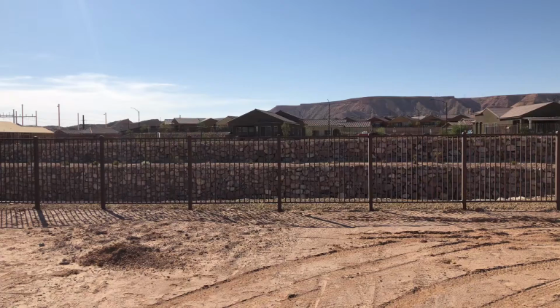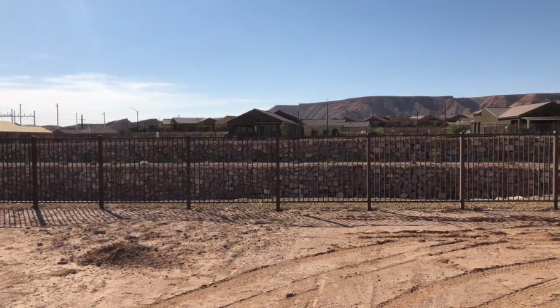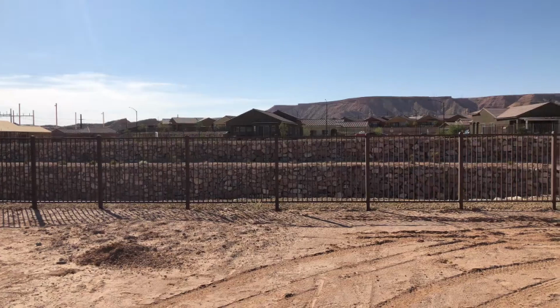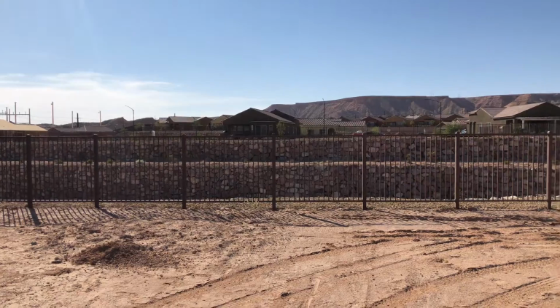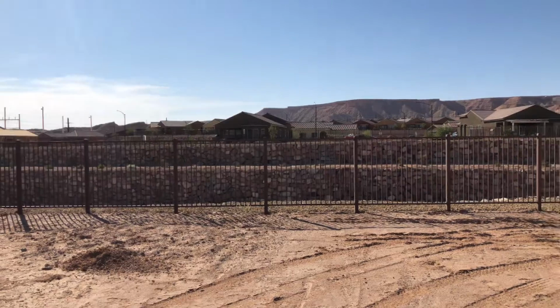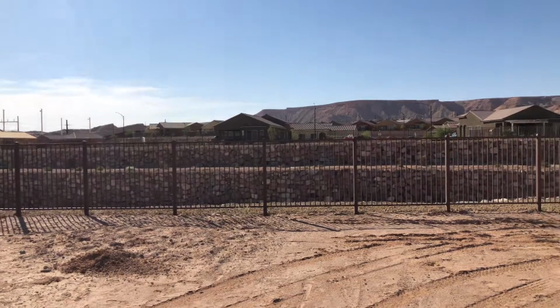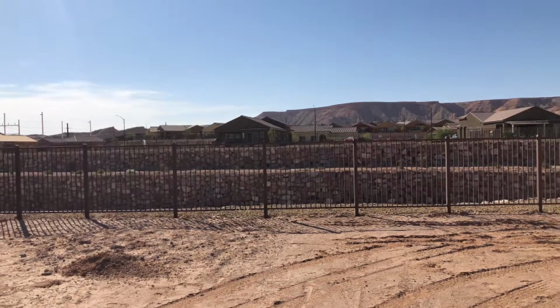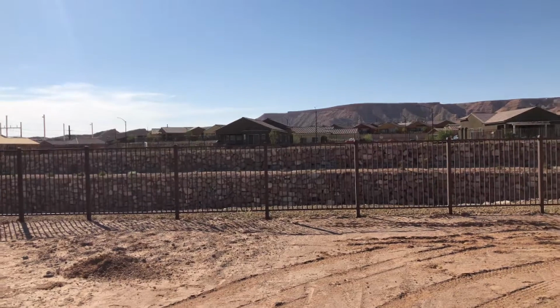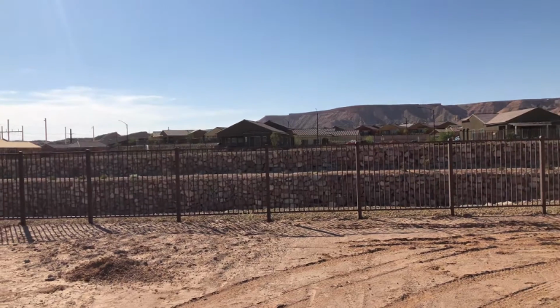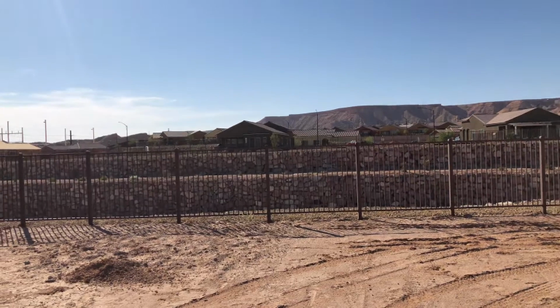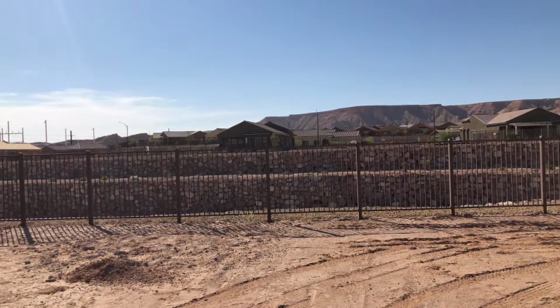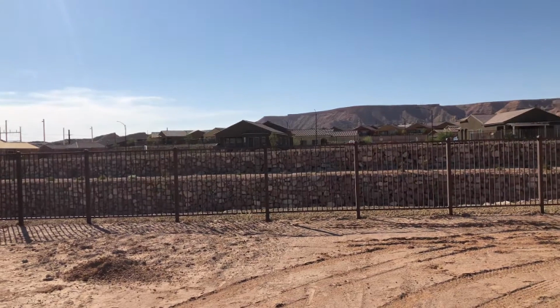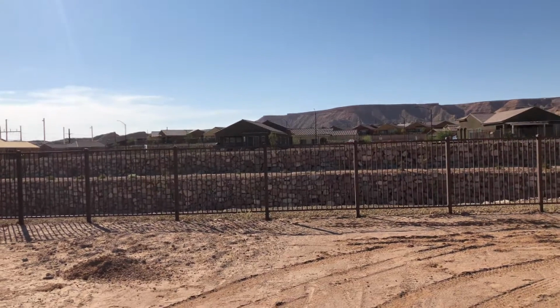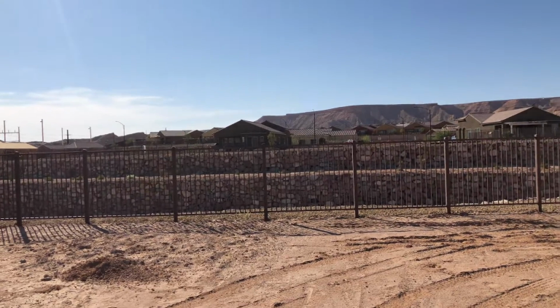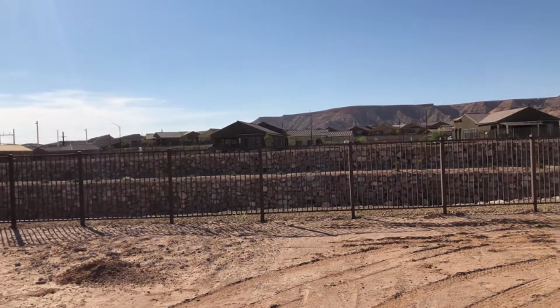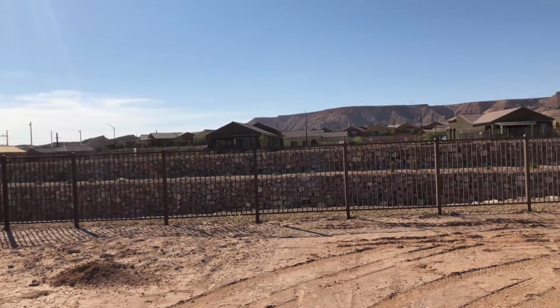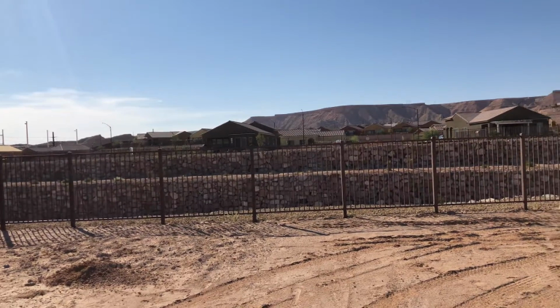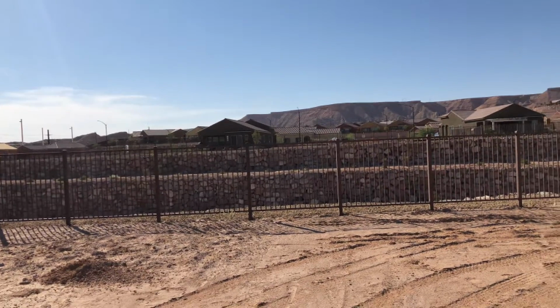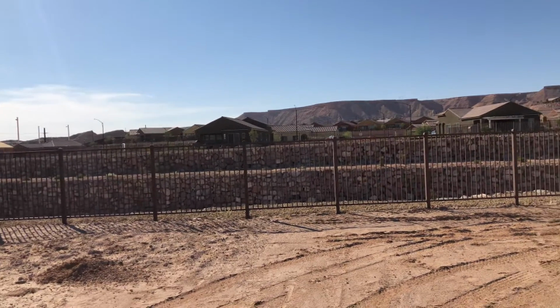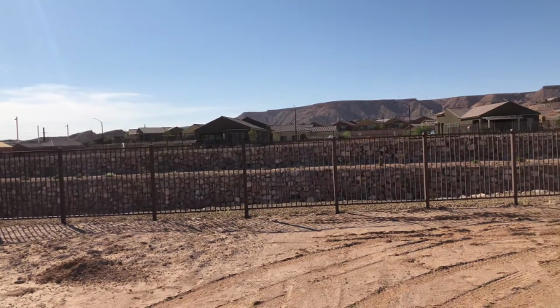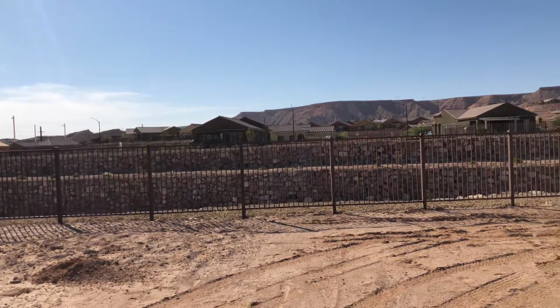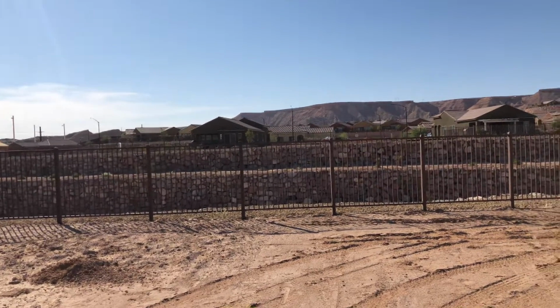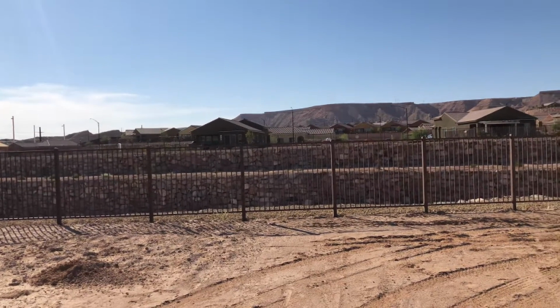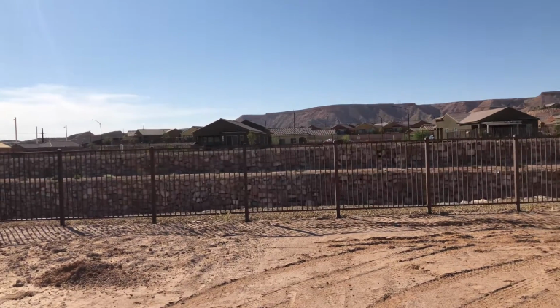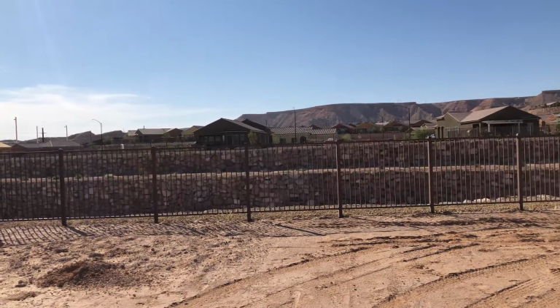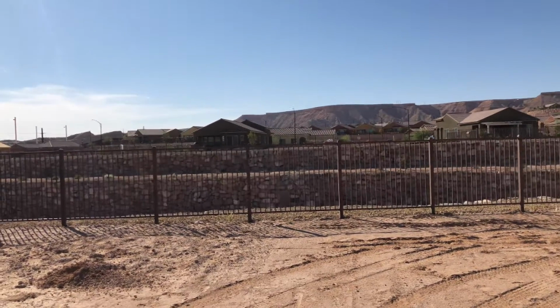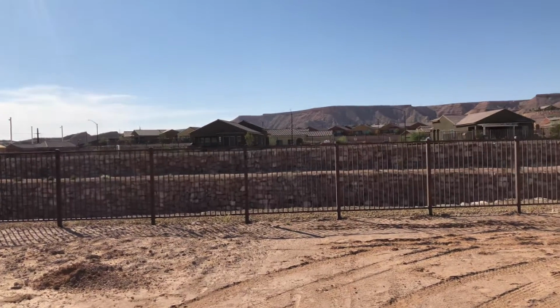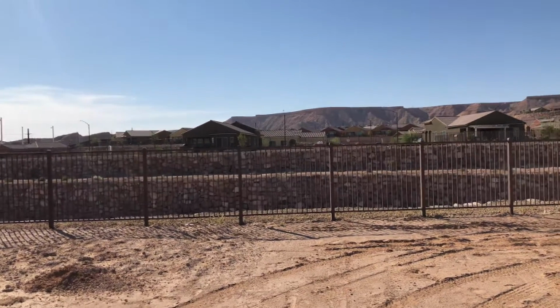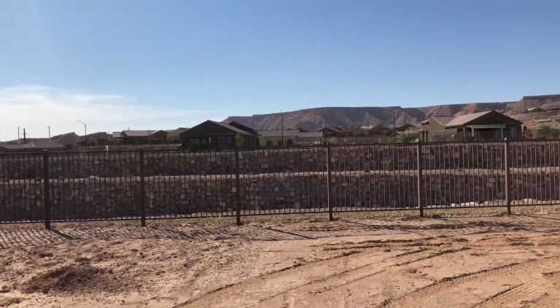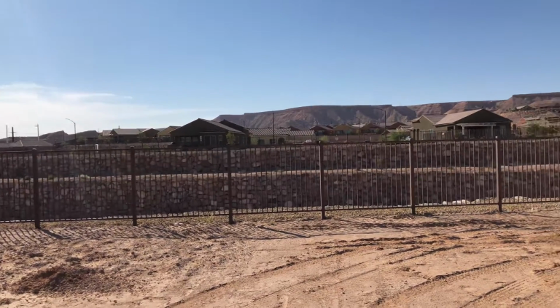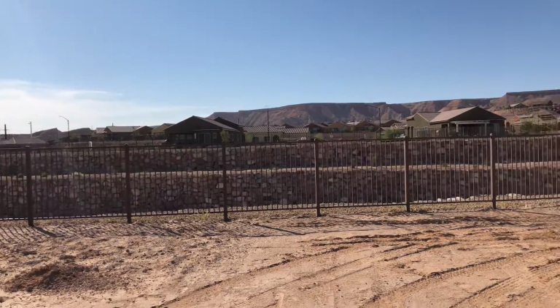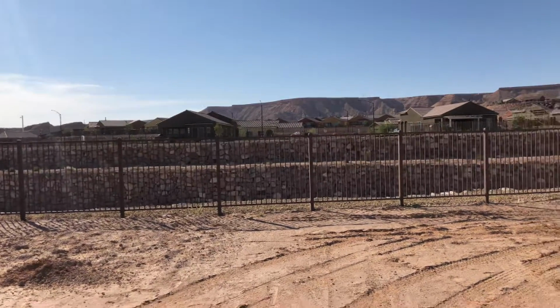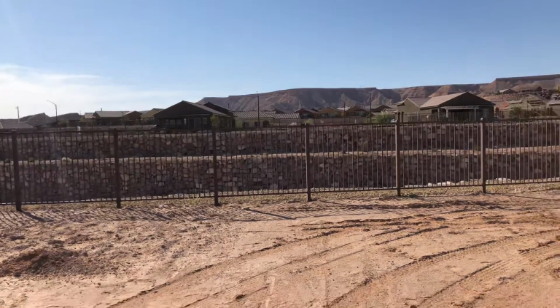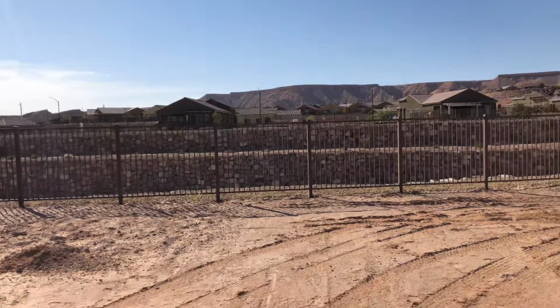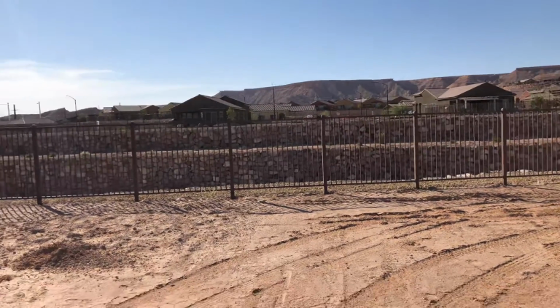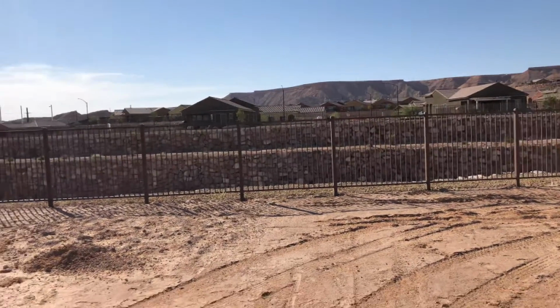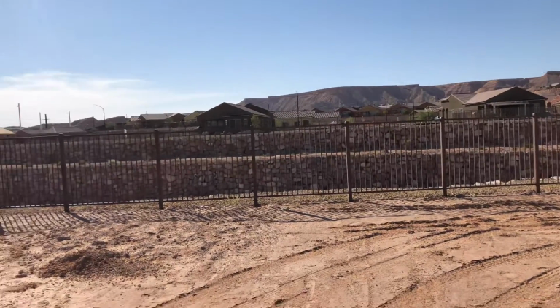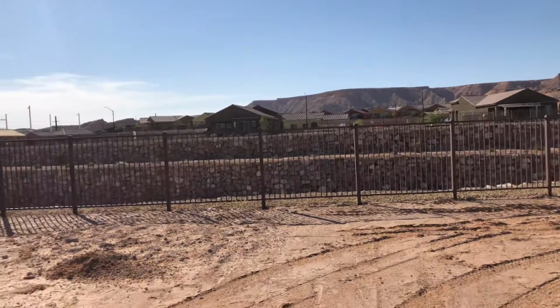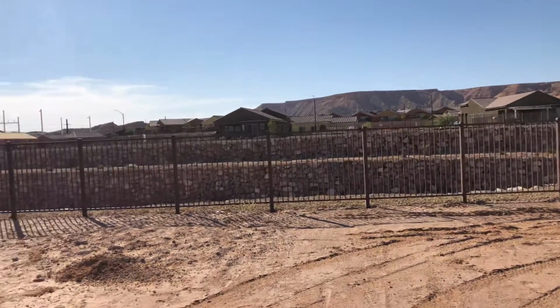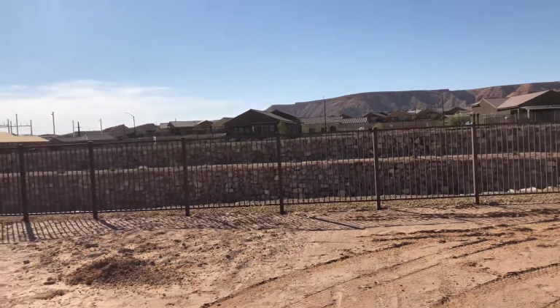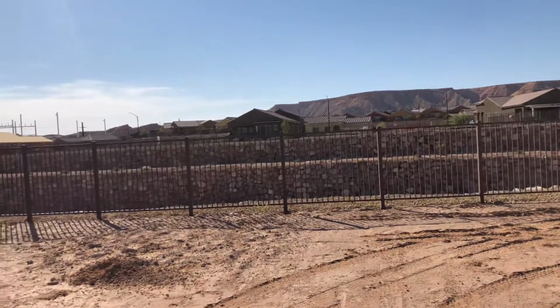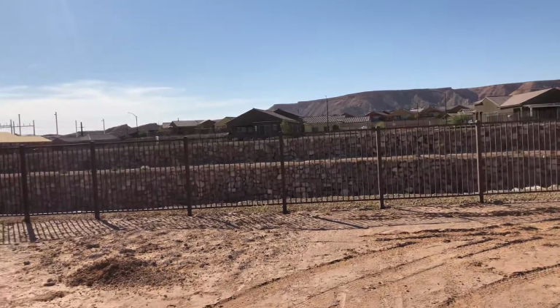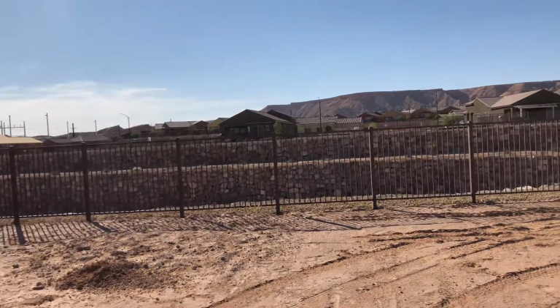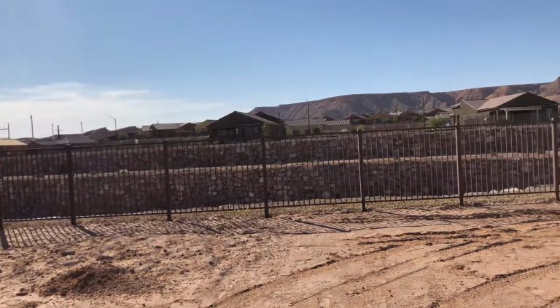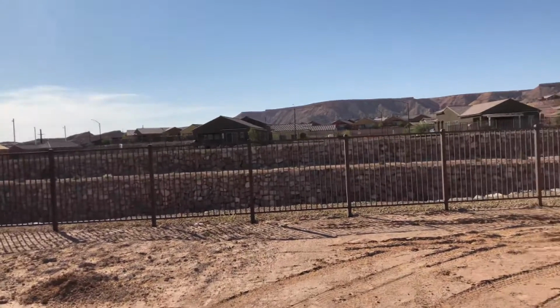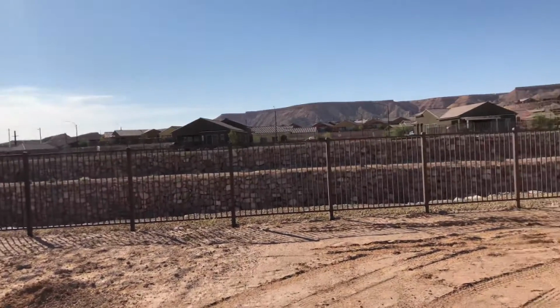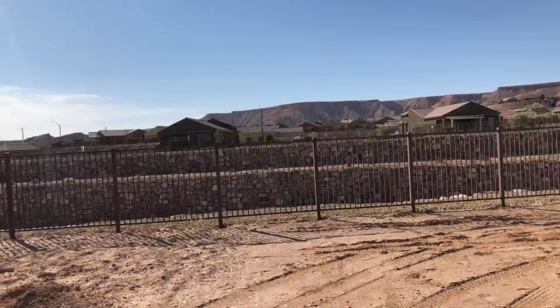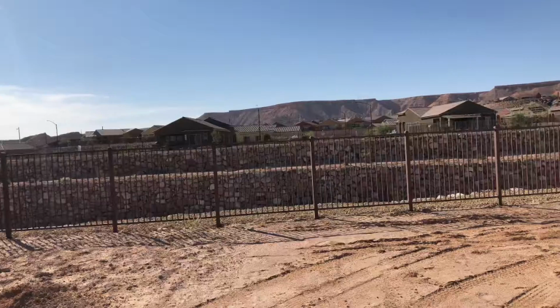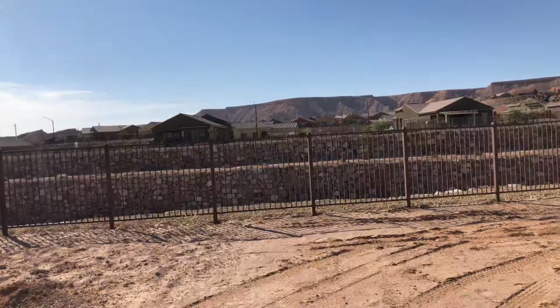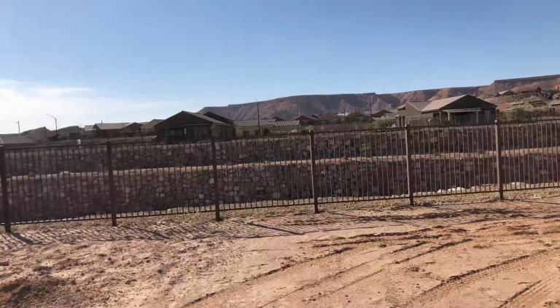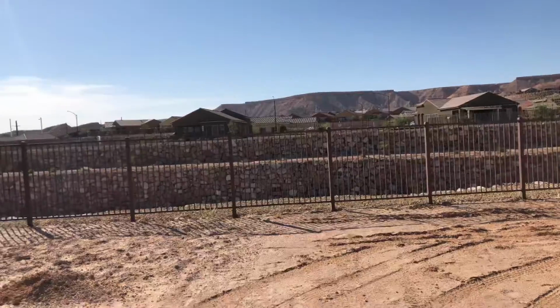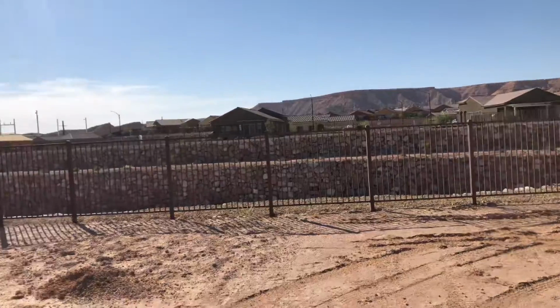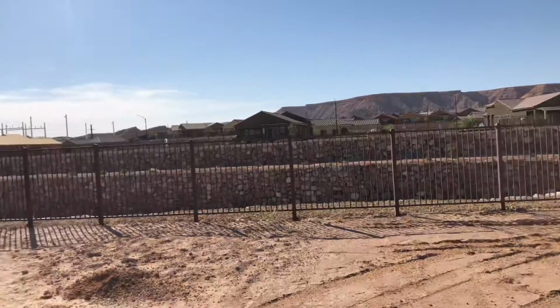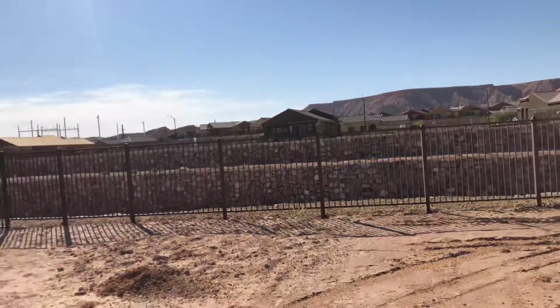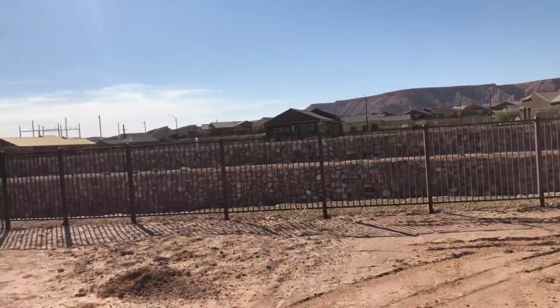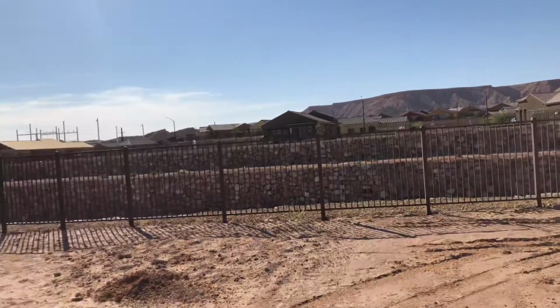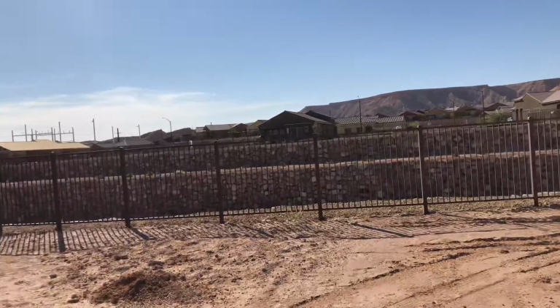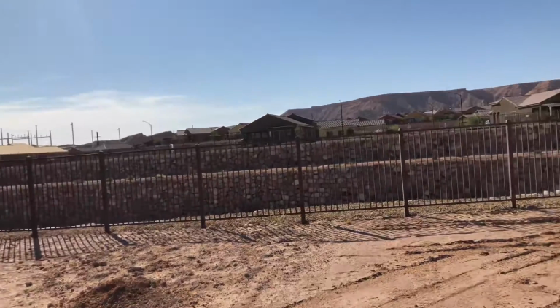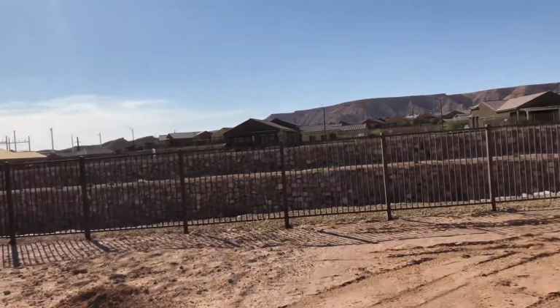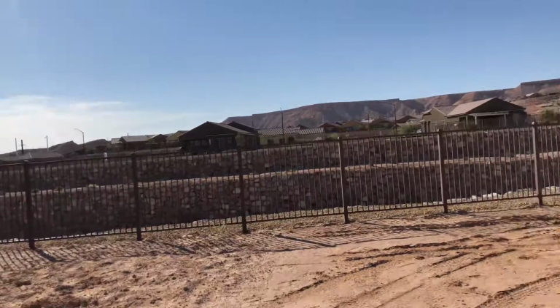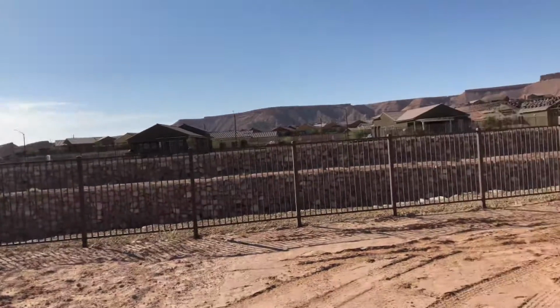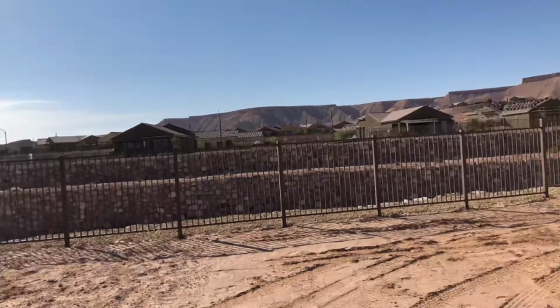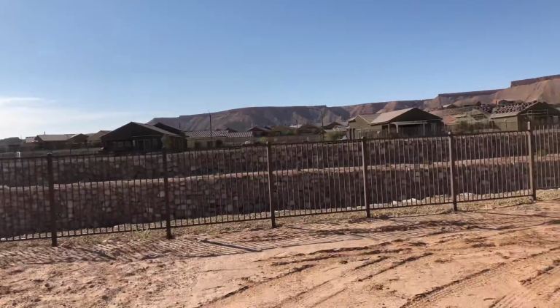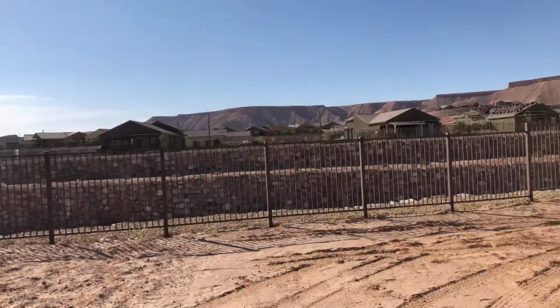This is lot 15 in Bridge Landing — the last lot here left.